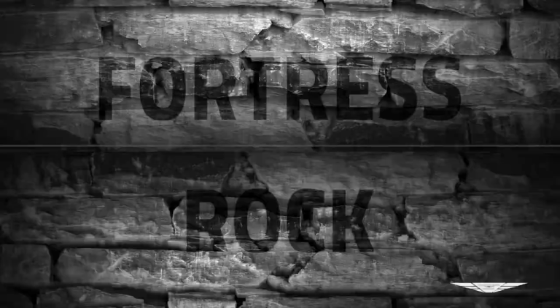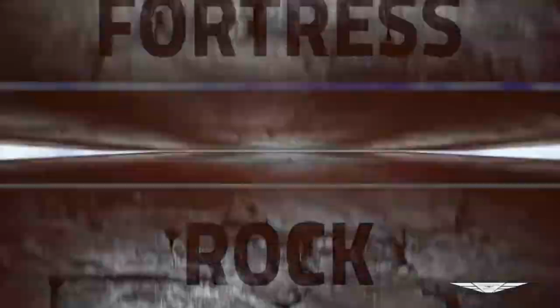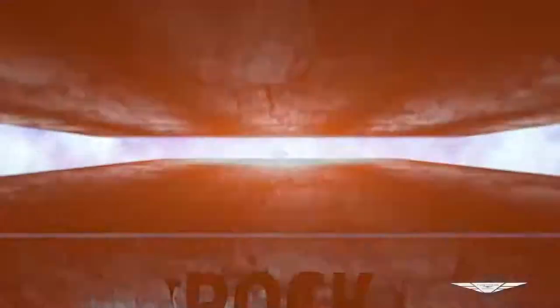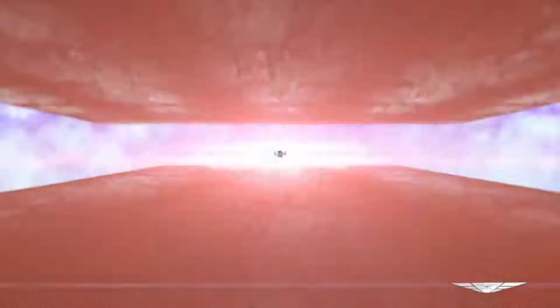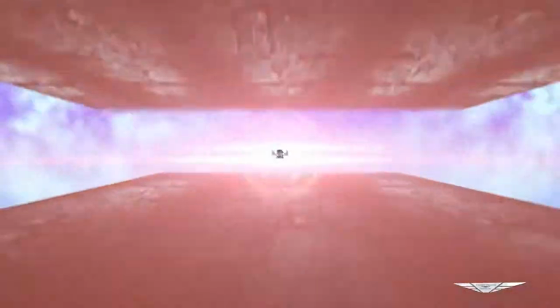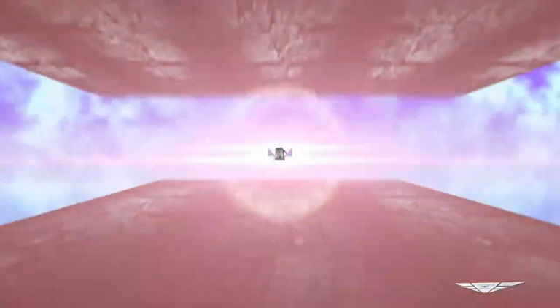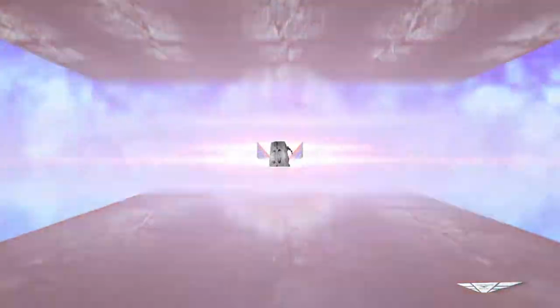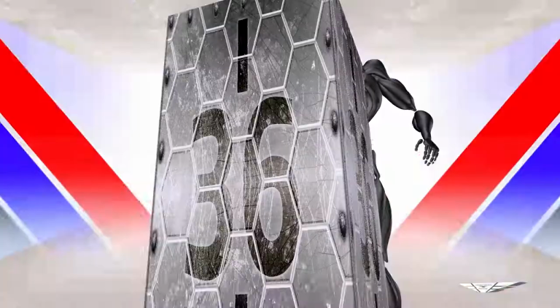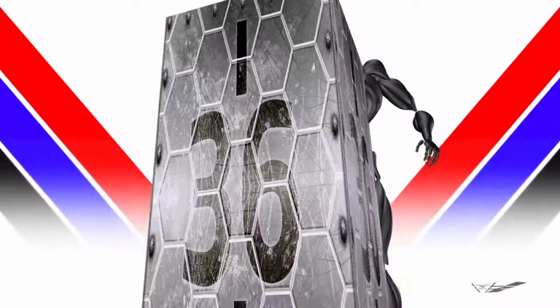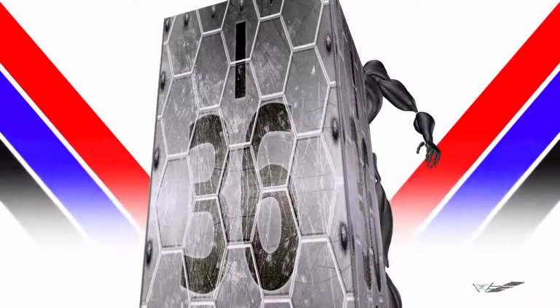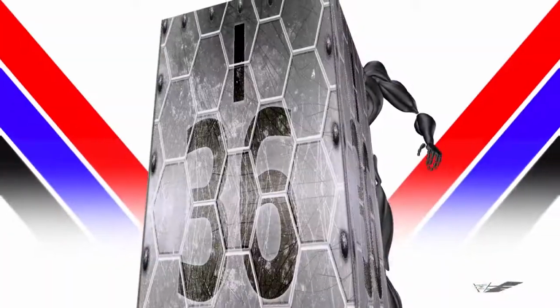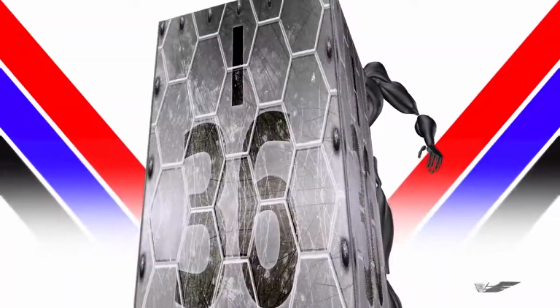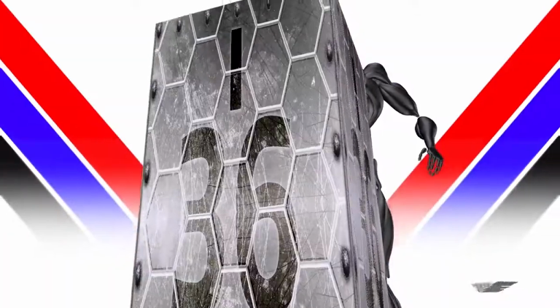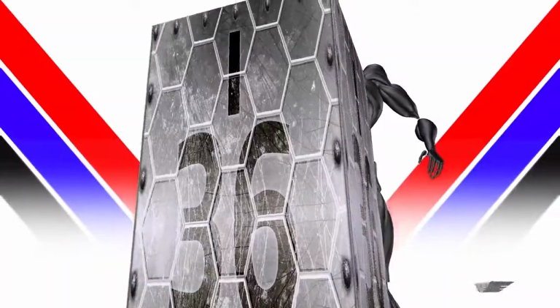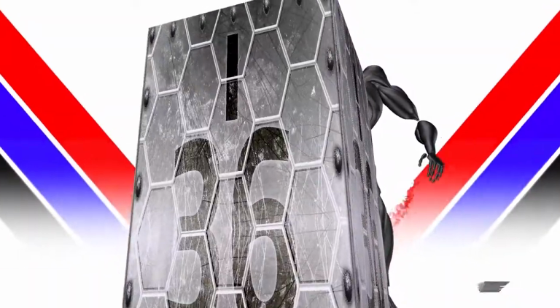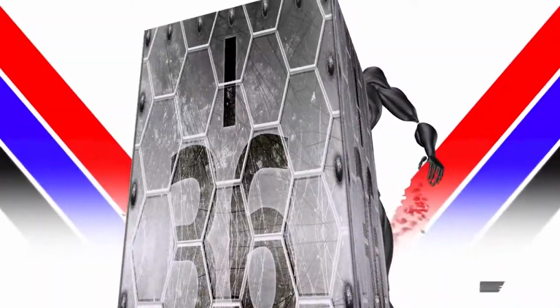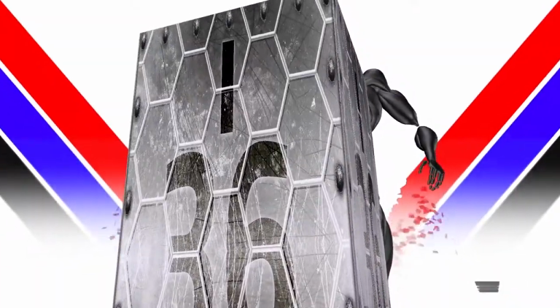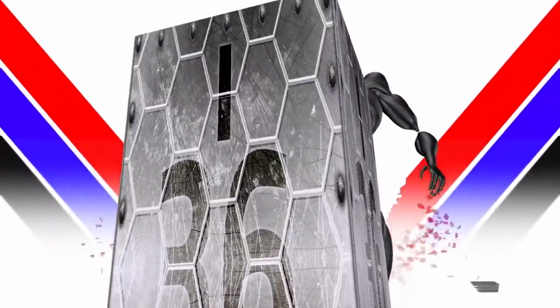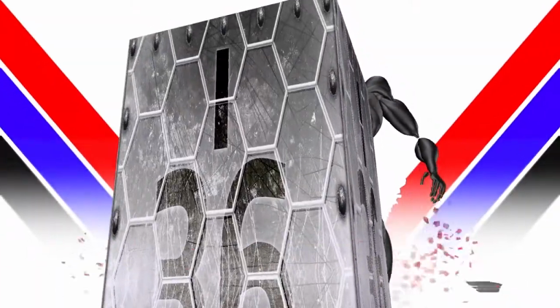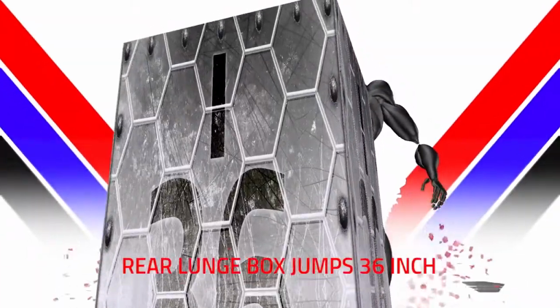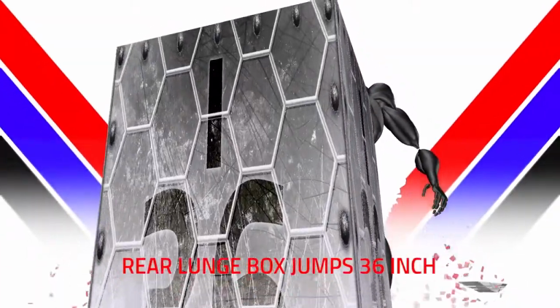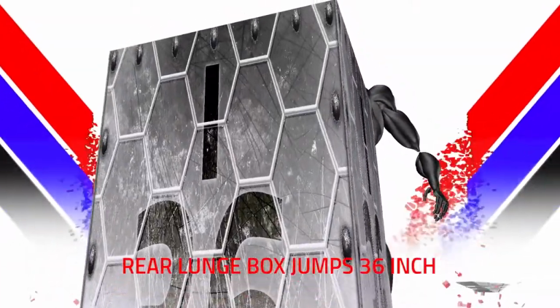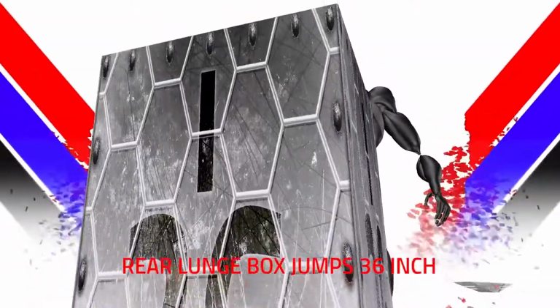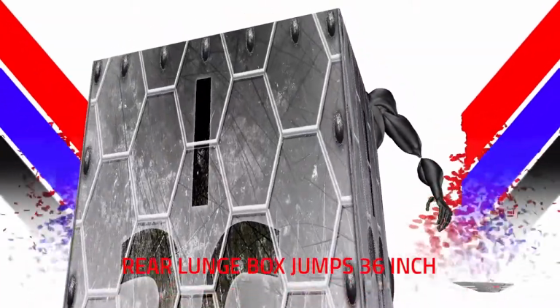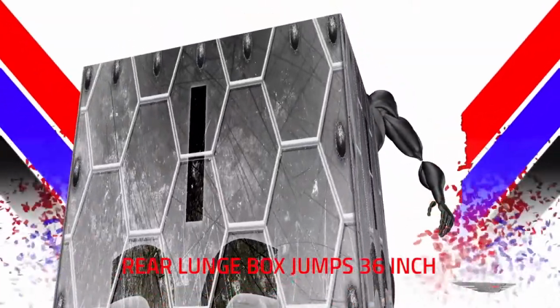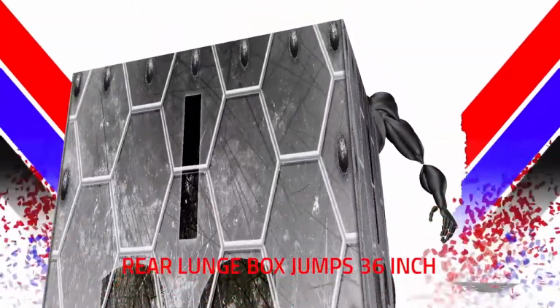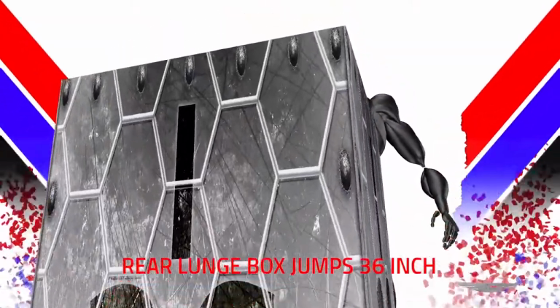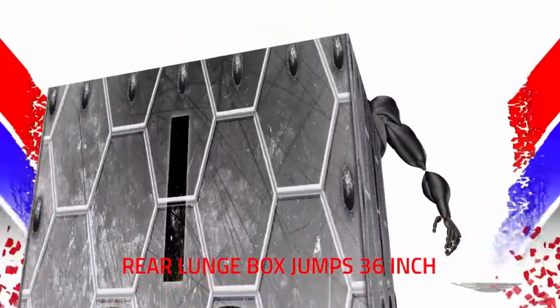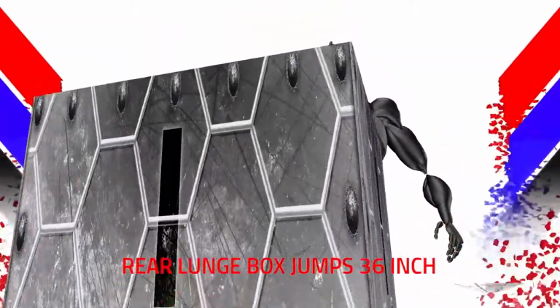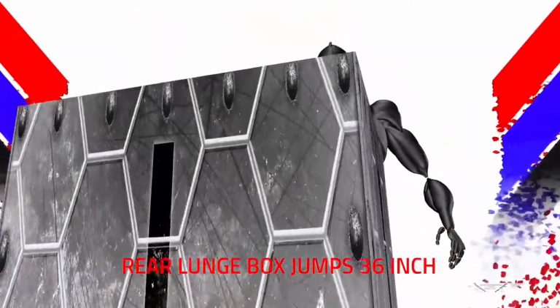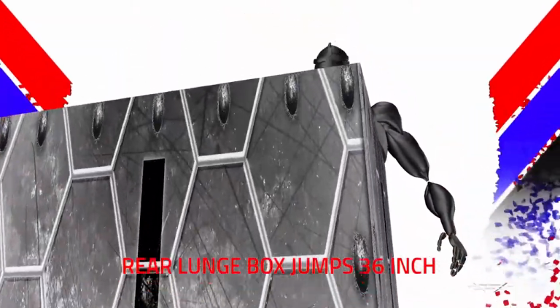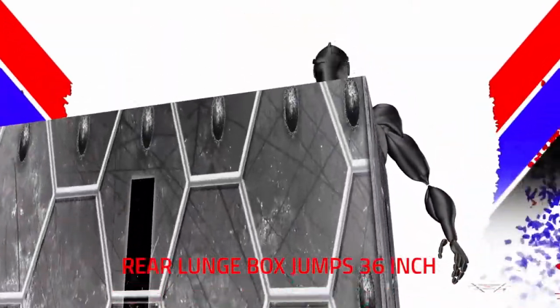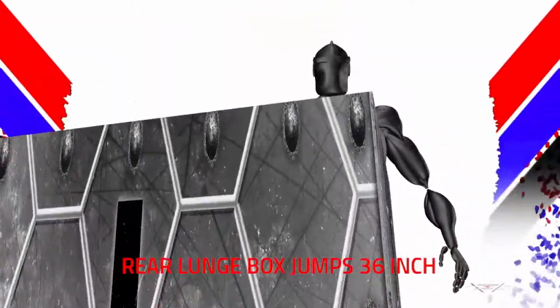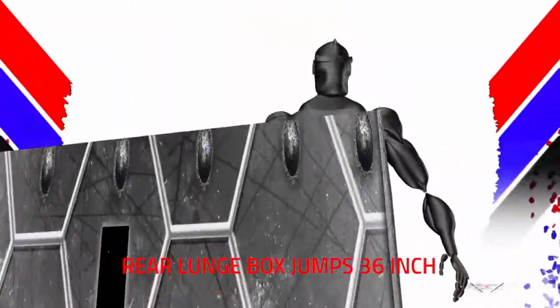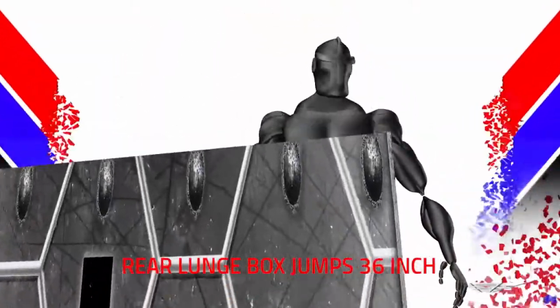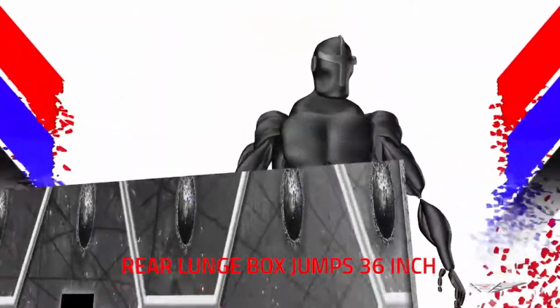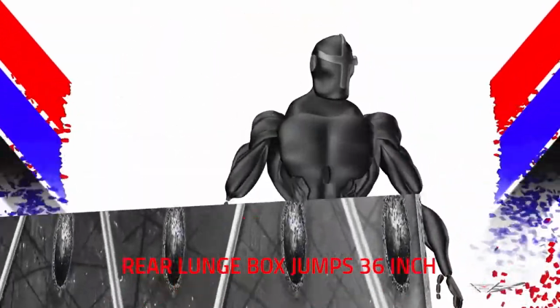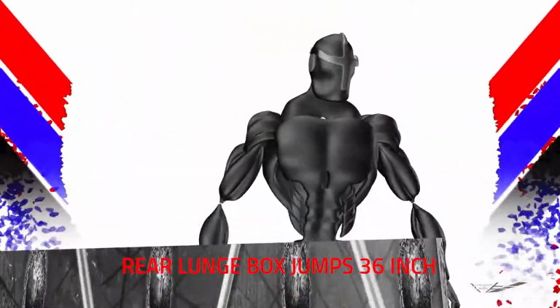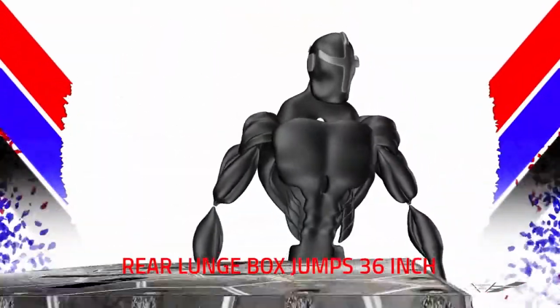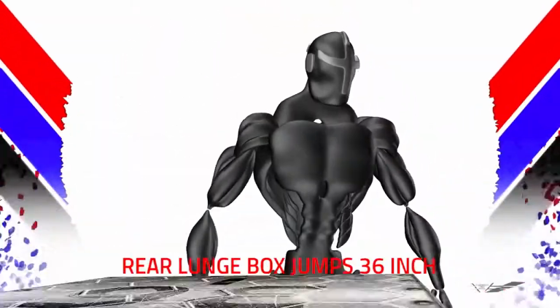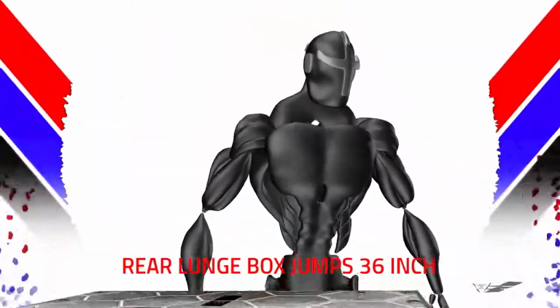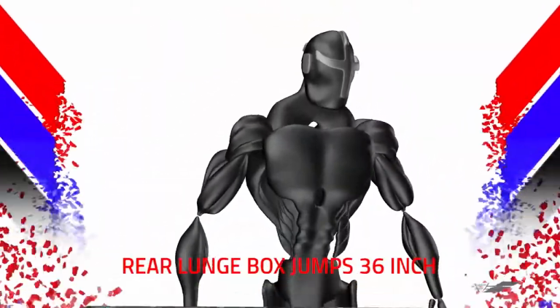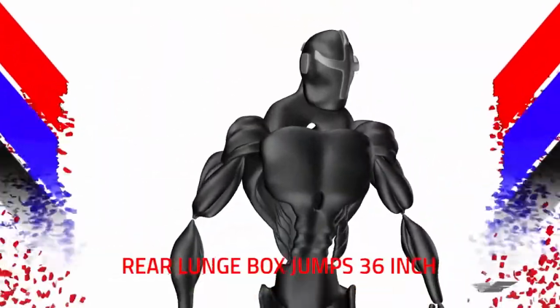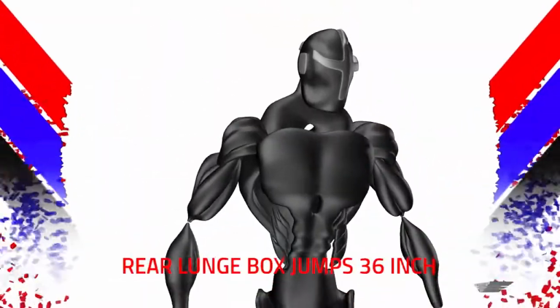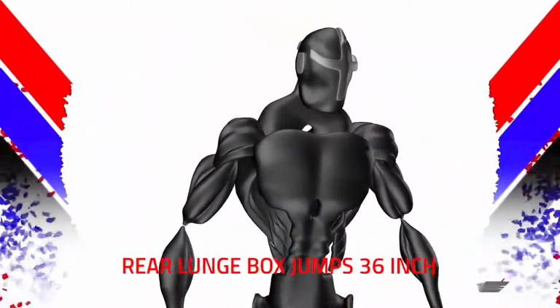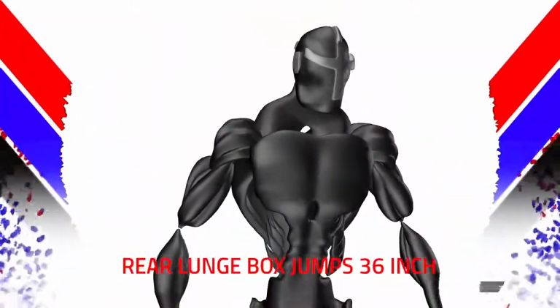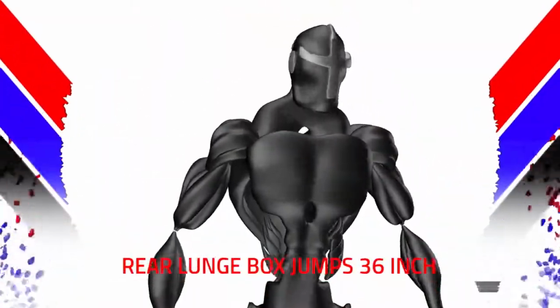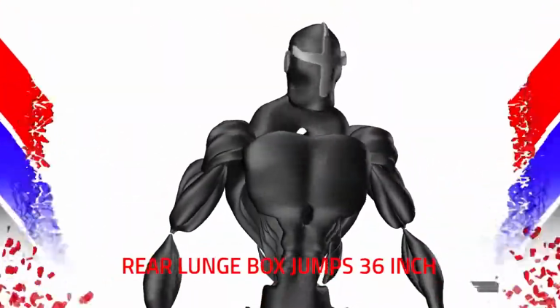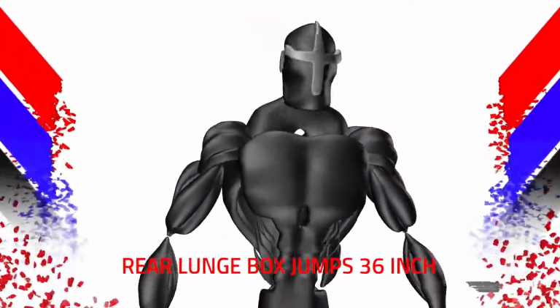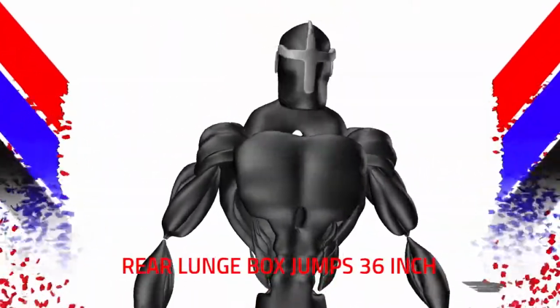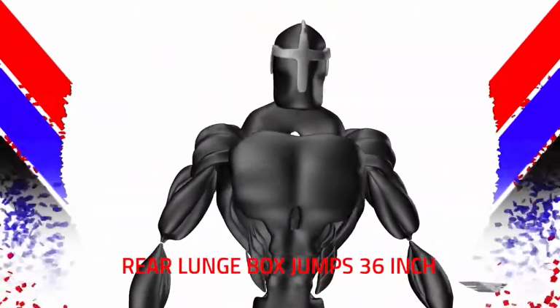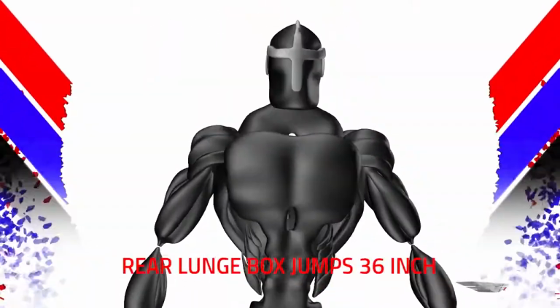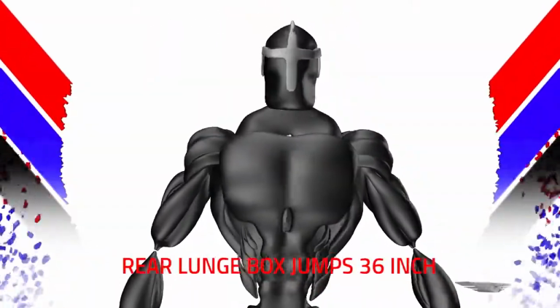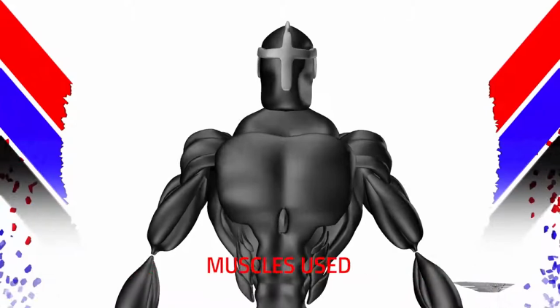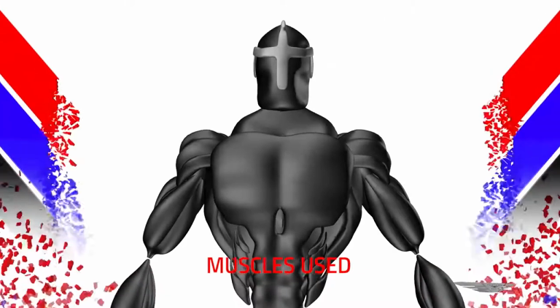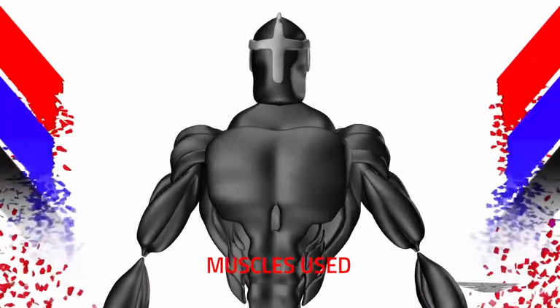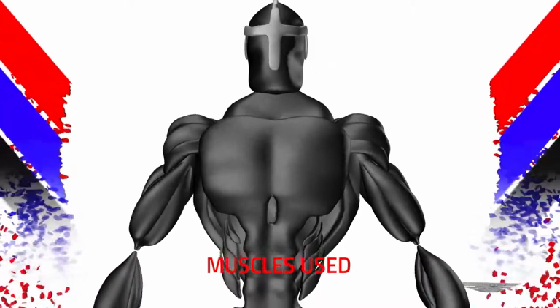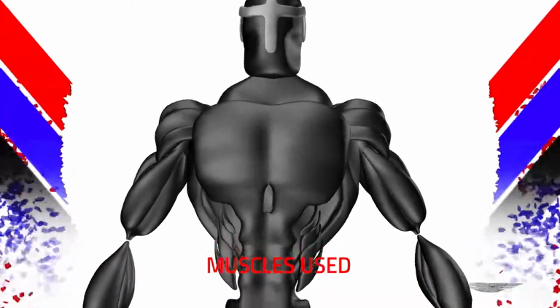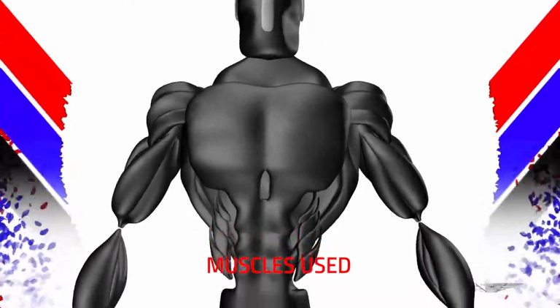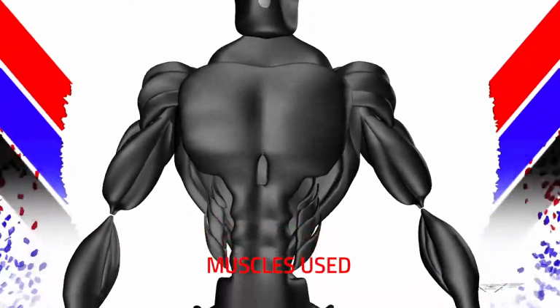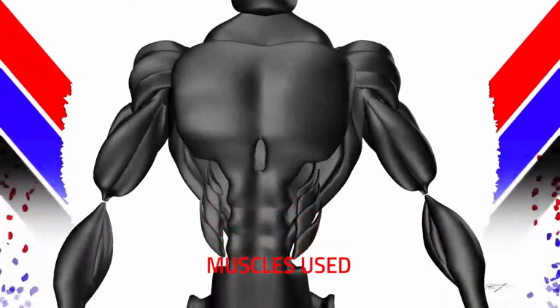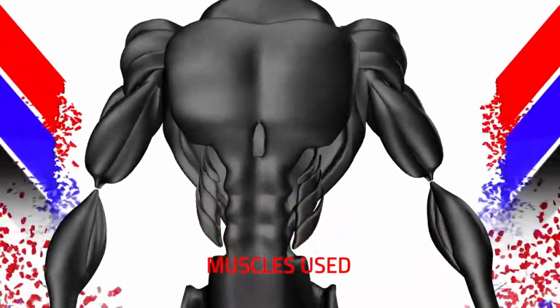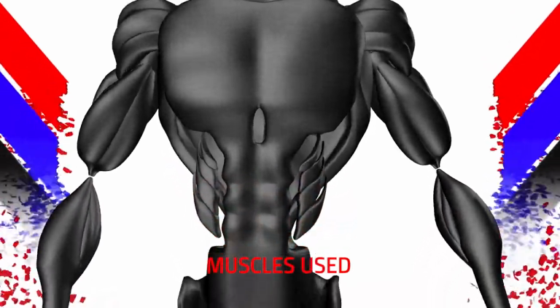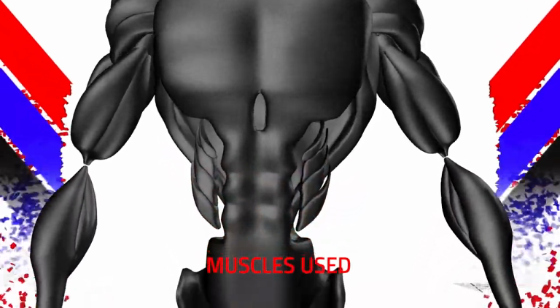Rear Lunge. Box Jumps. 36 inch. Hustle Views.